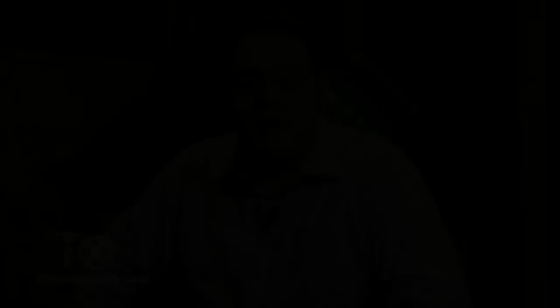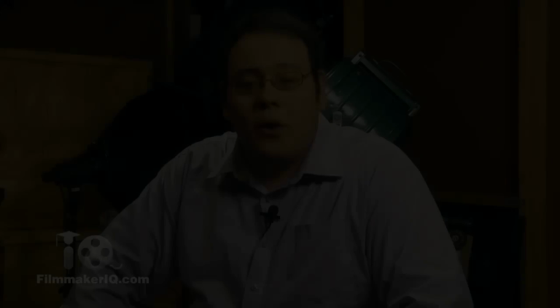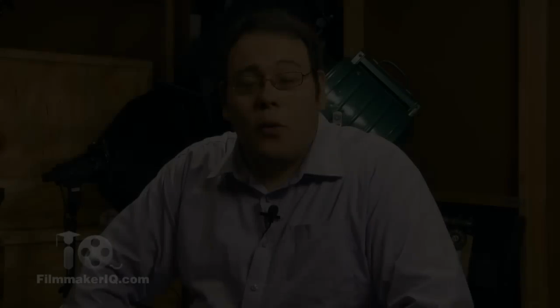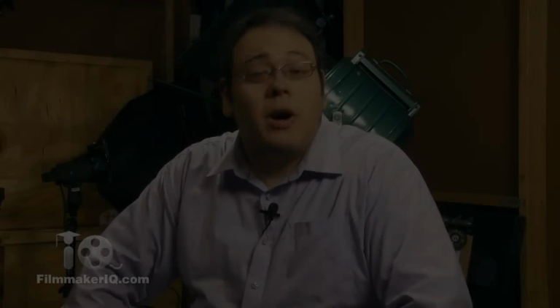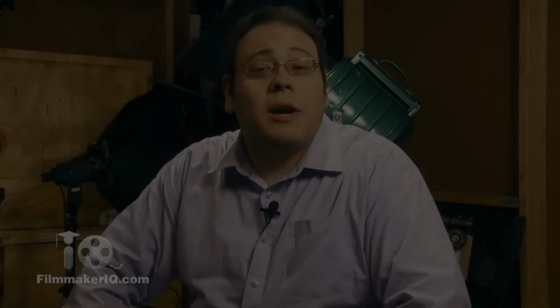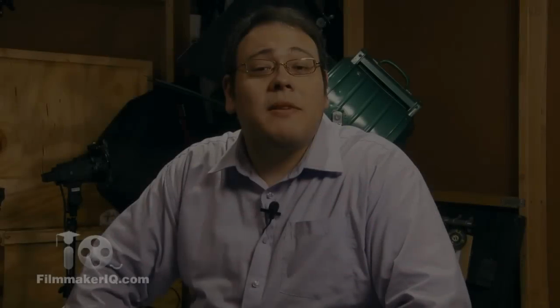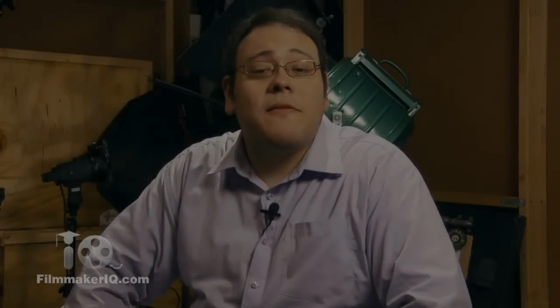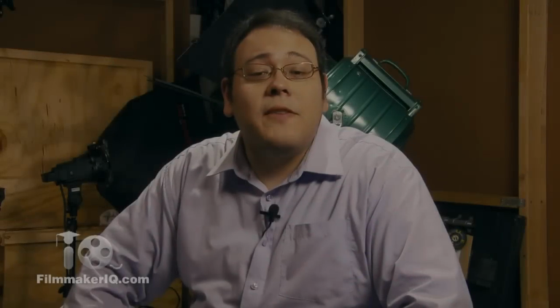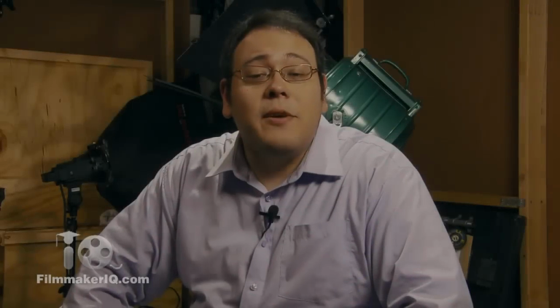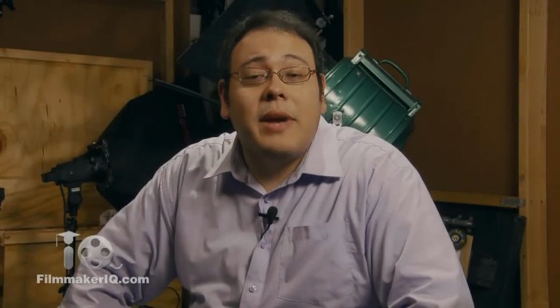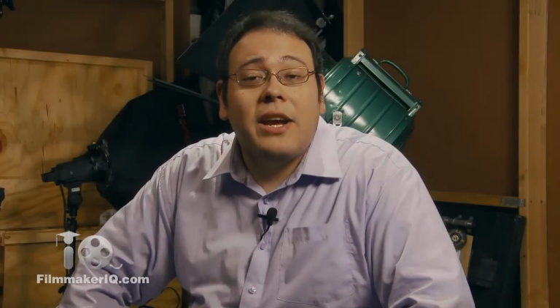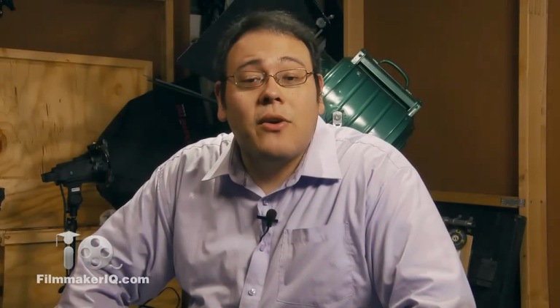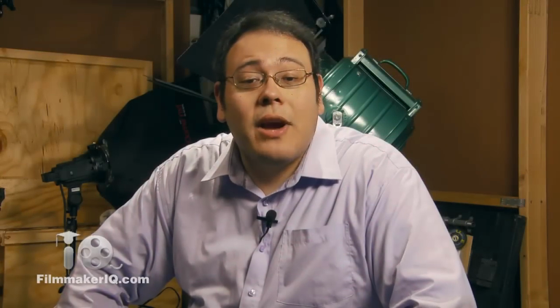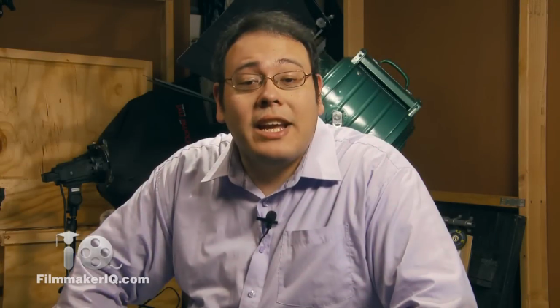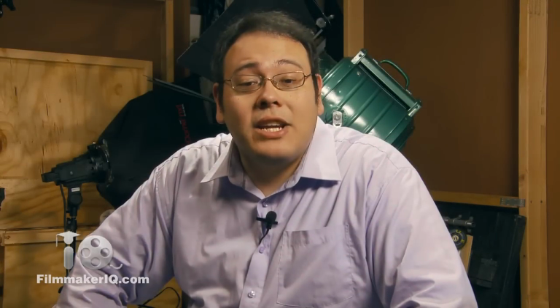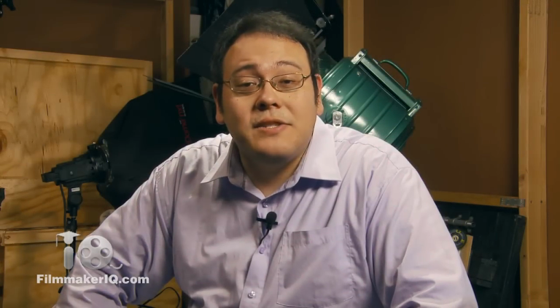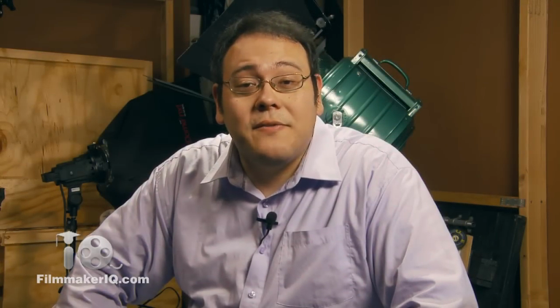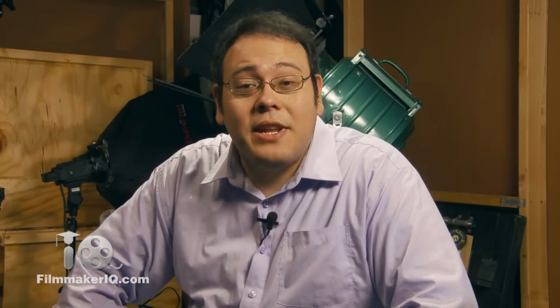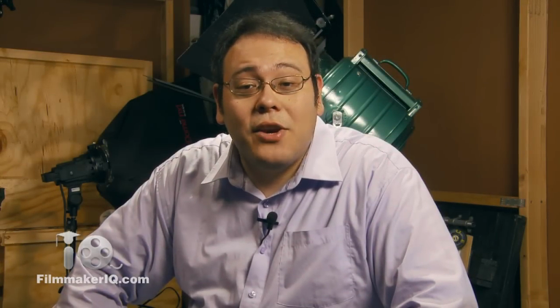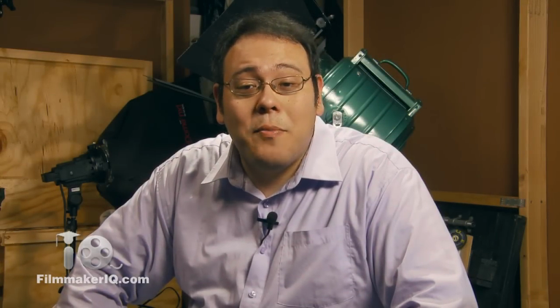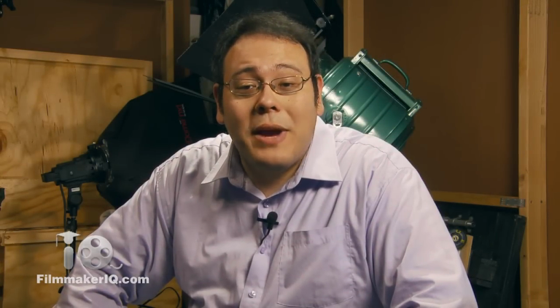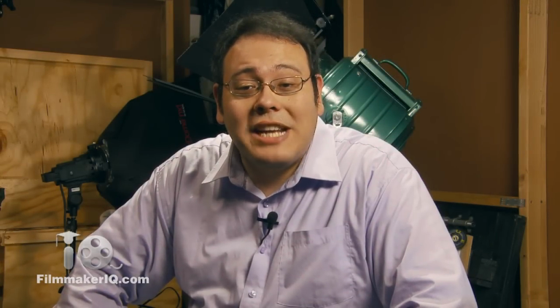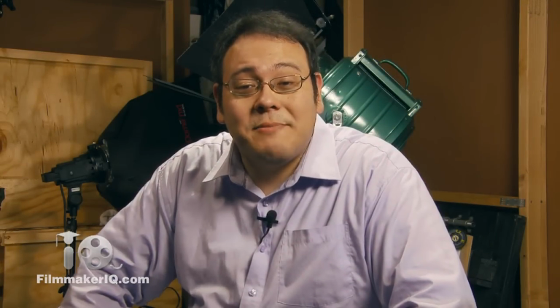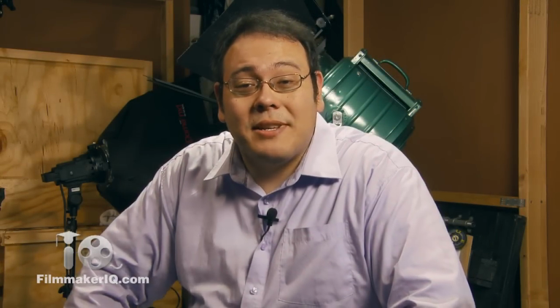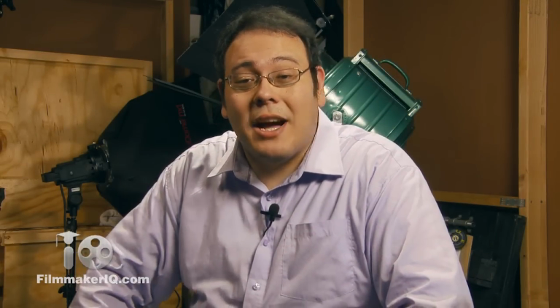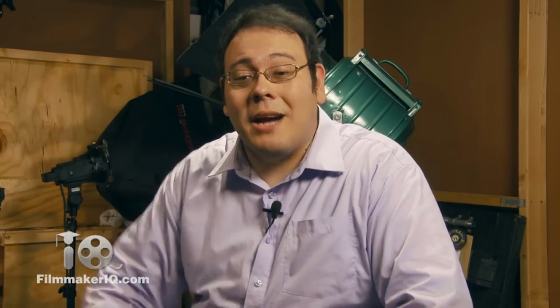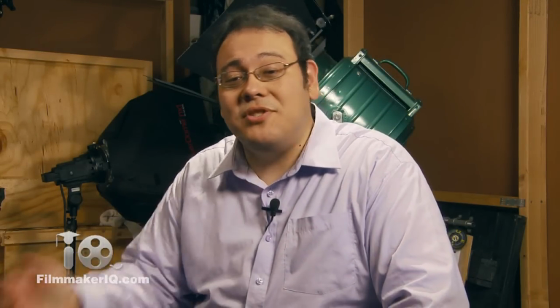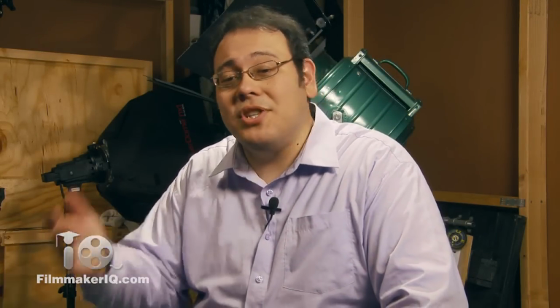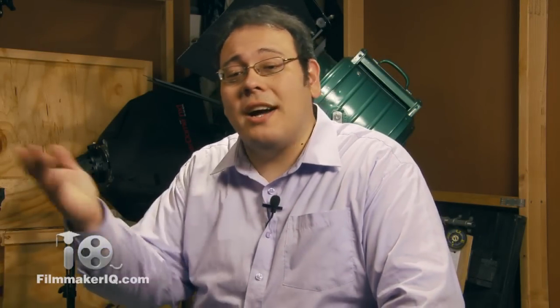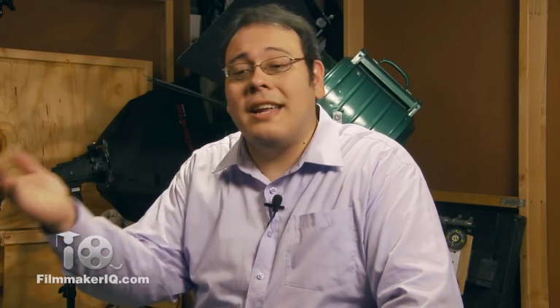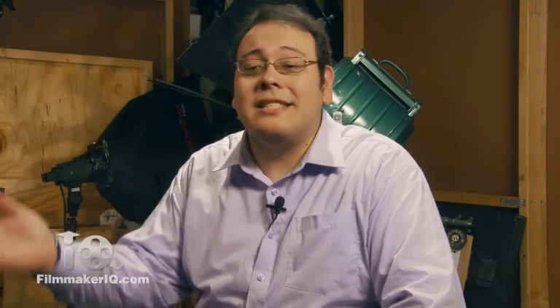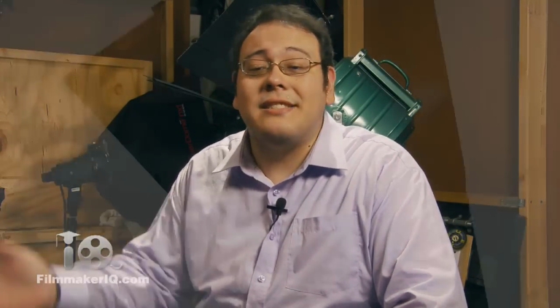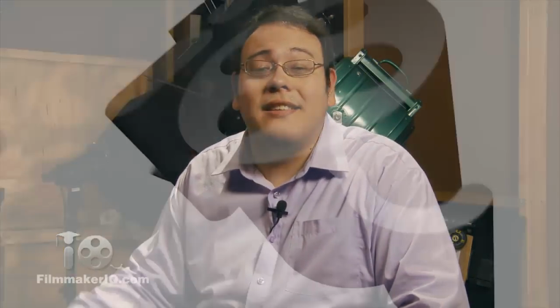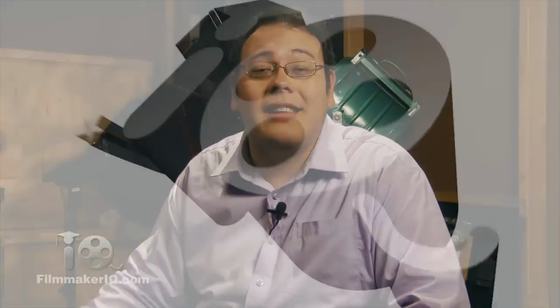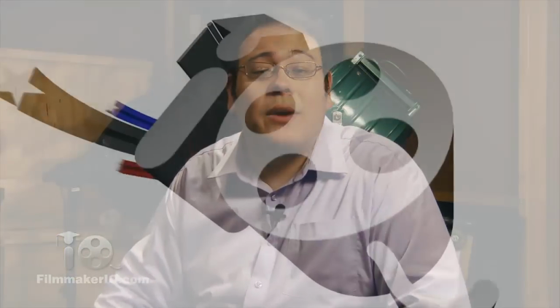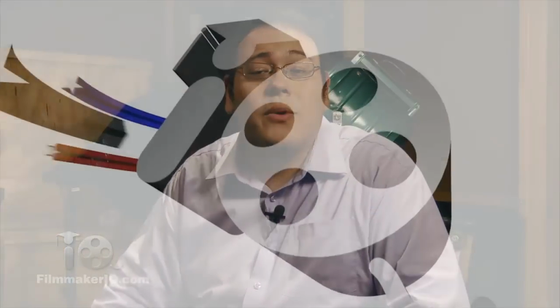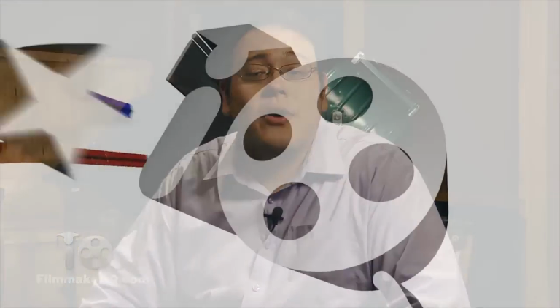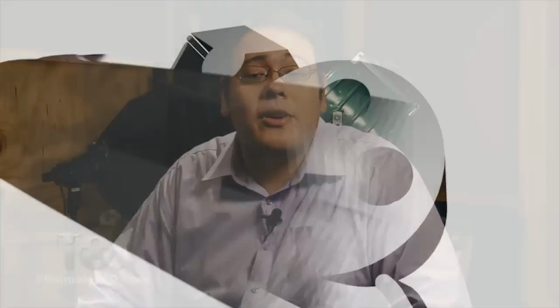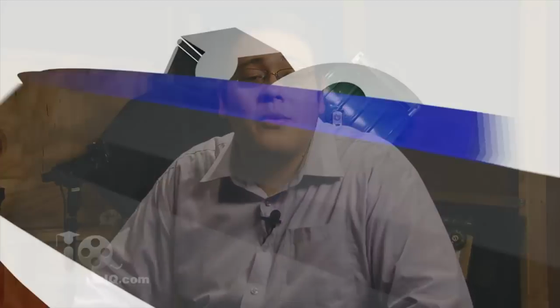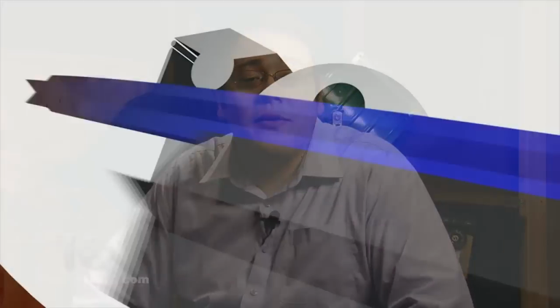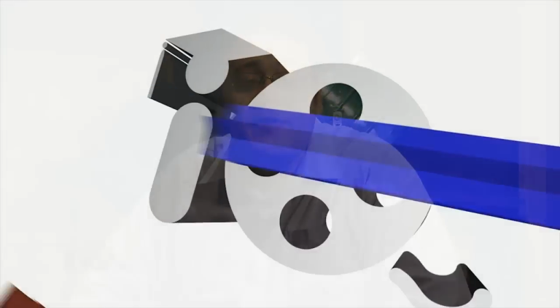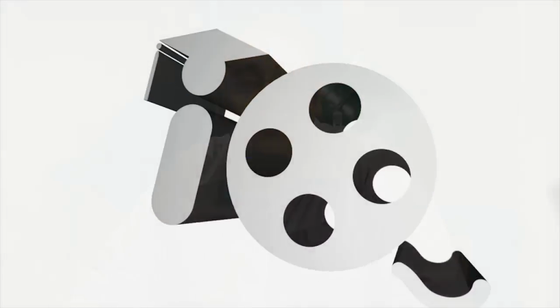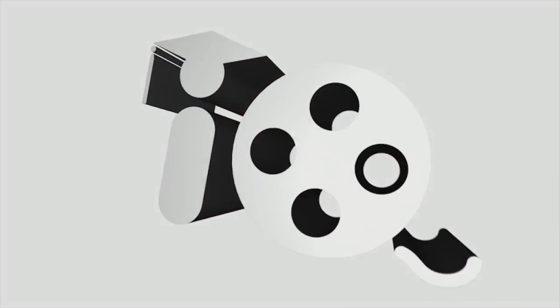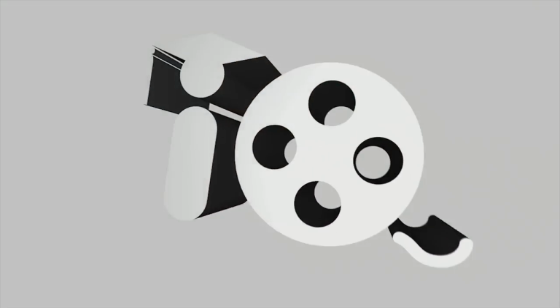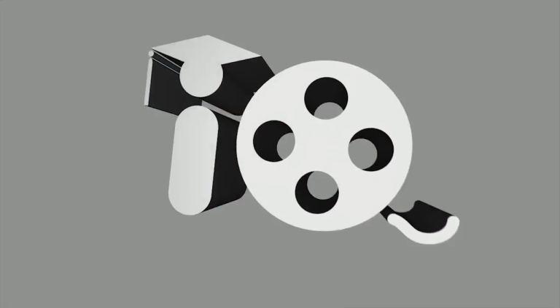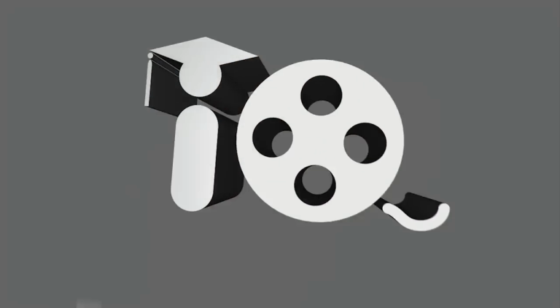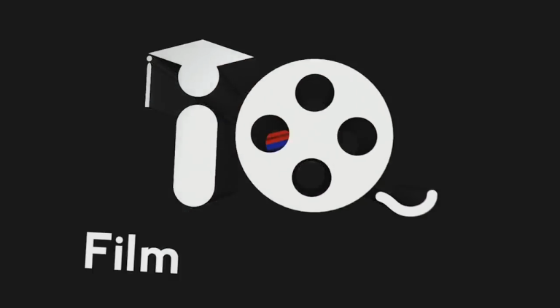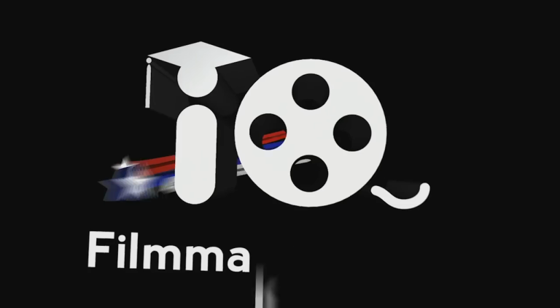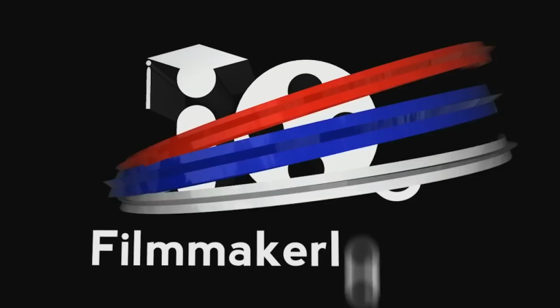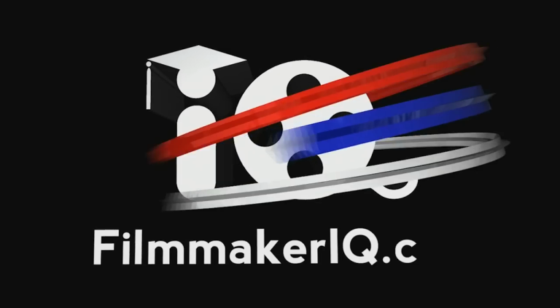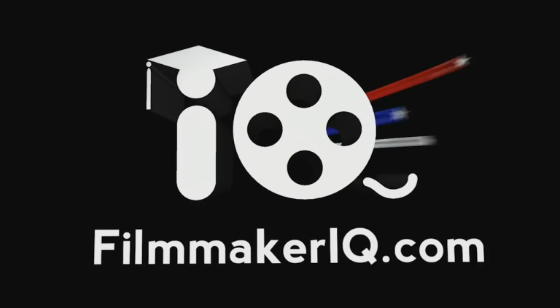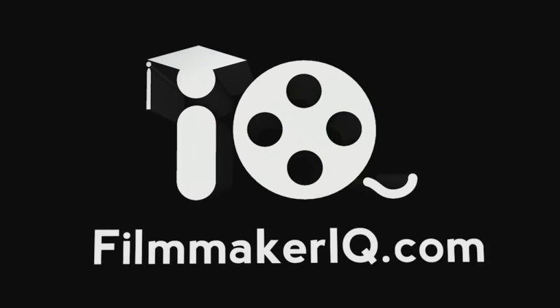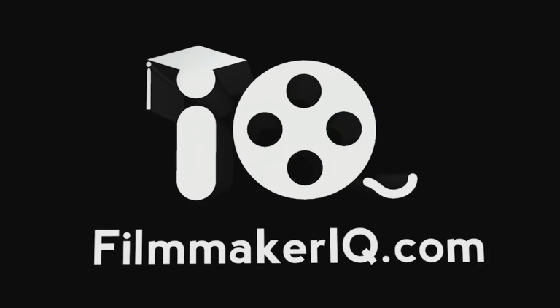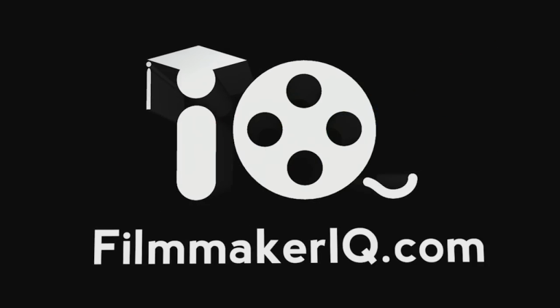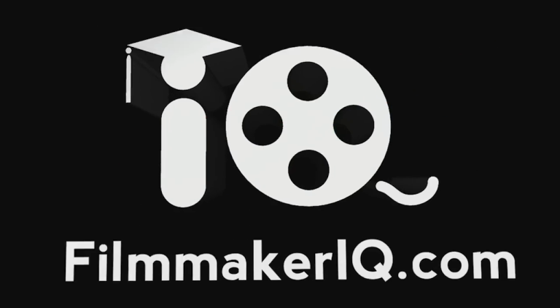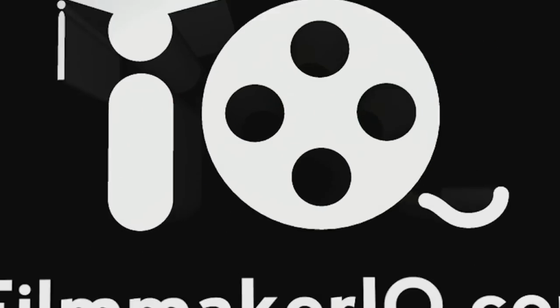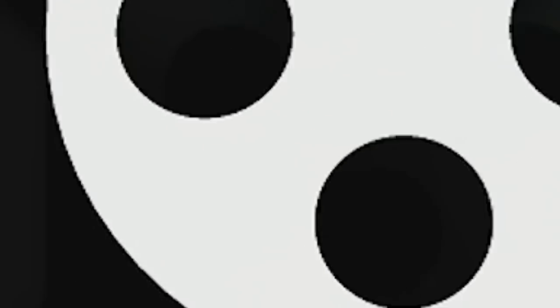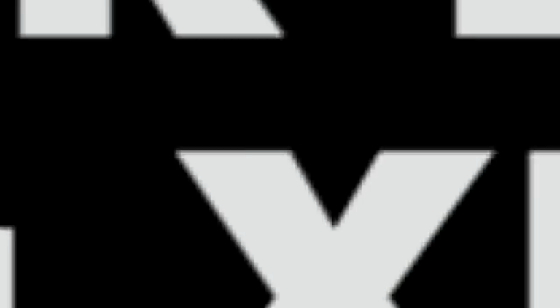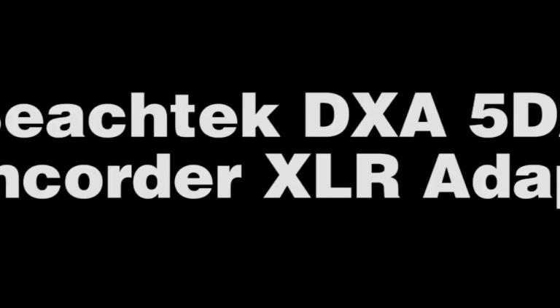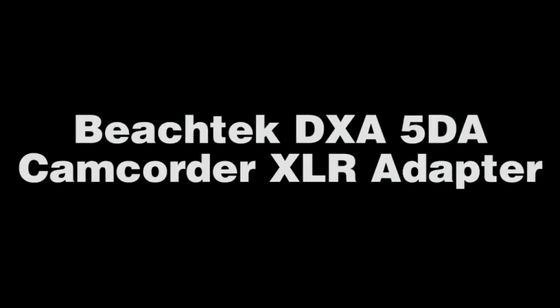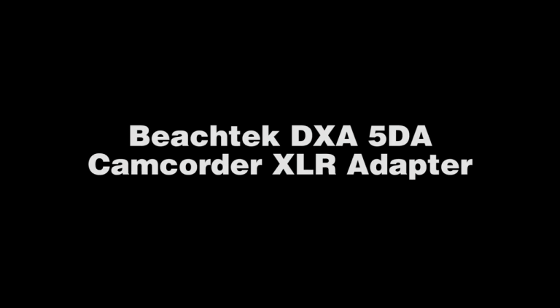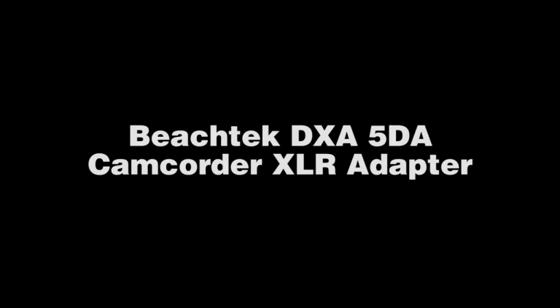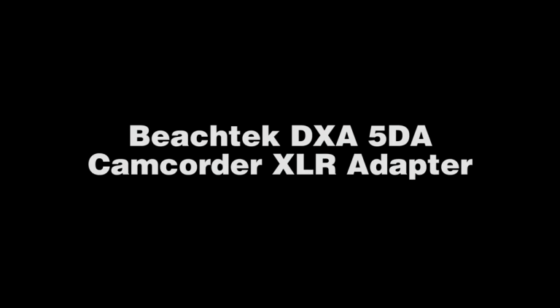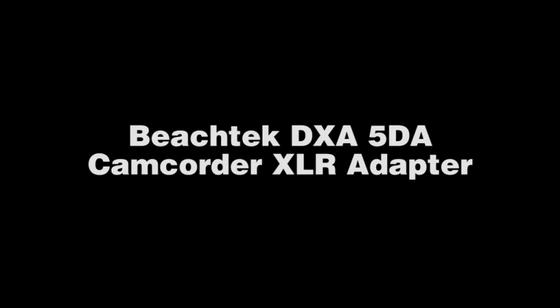Welcome to Filmmaker IQ's Video Basement. I'm John Hess and today we're going to review the BeechTech DXA 5DA.